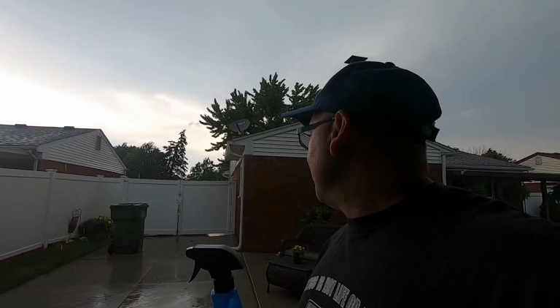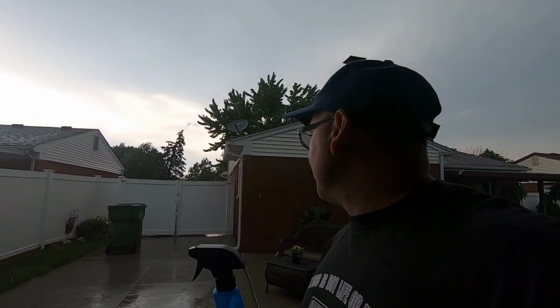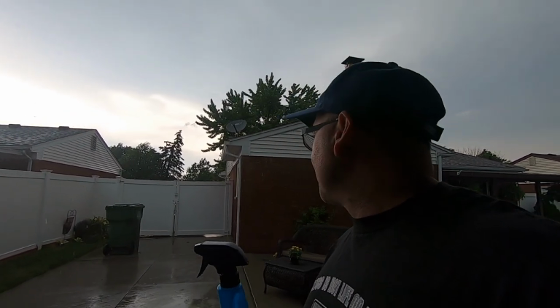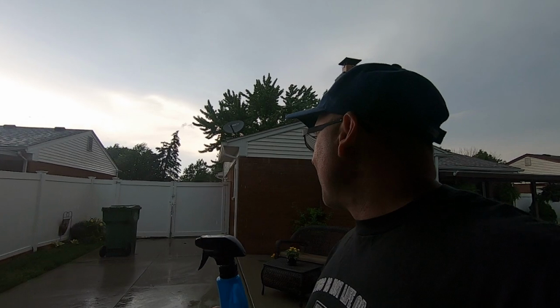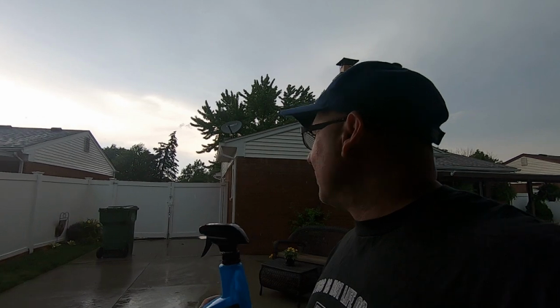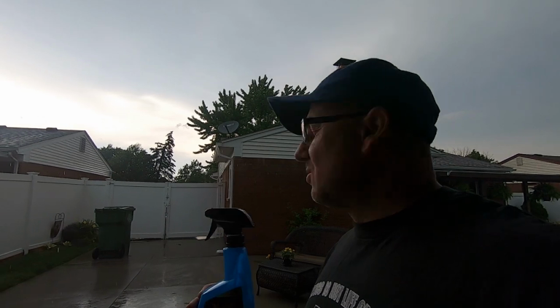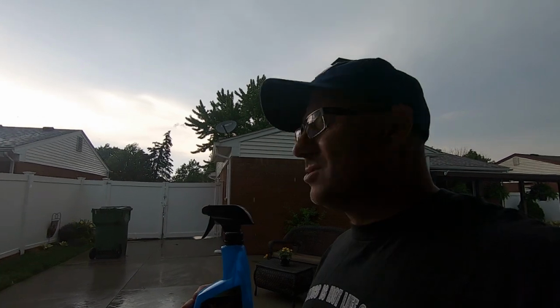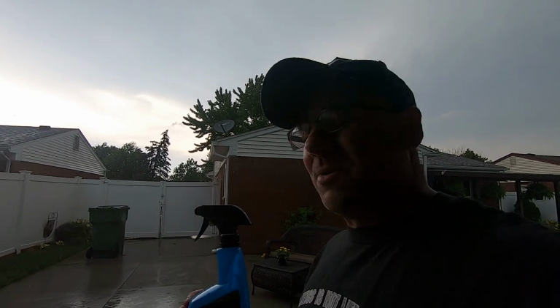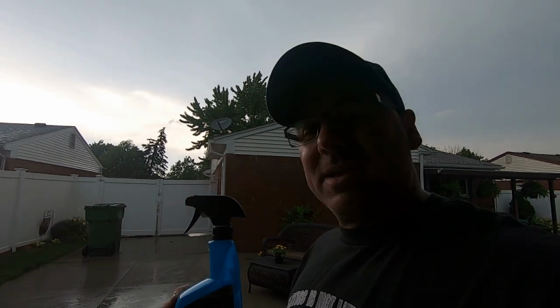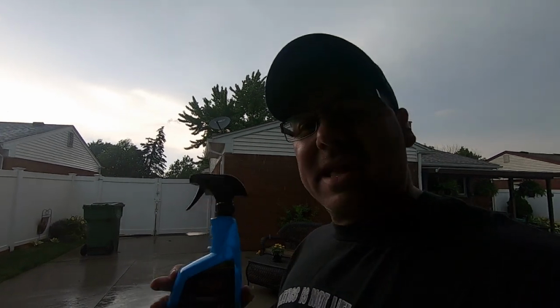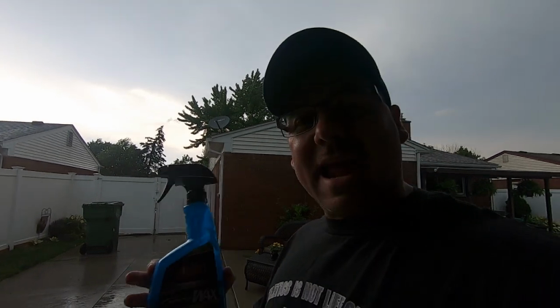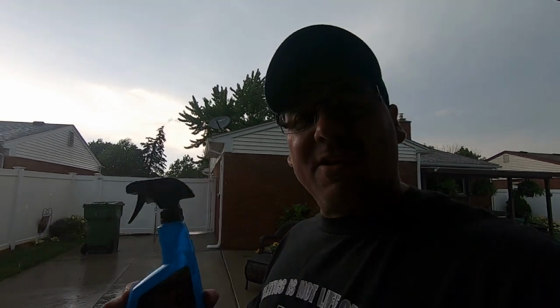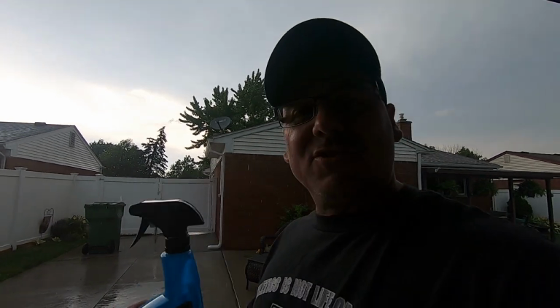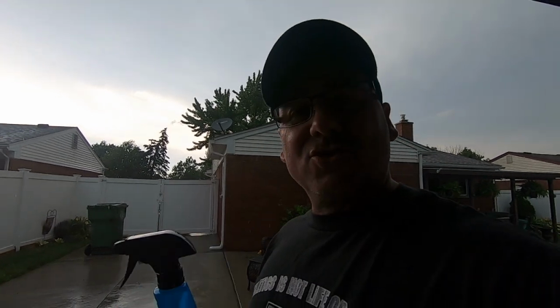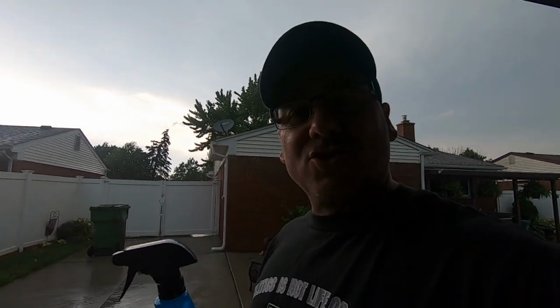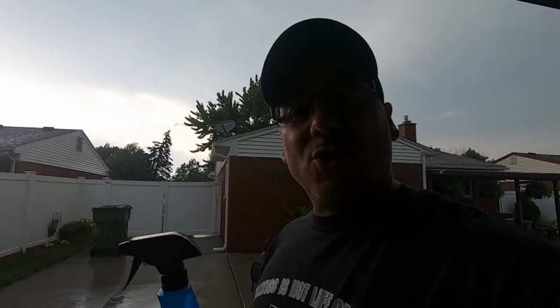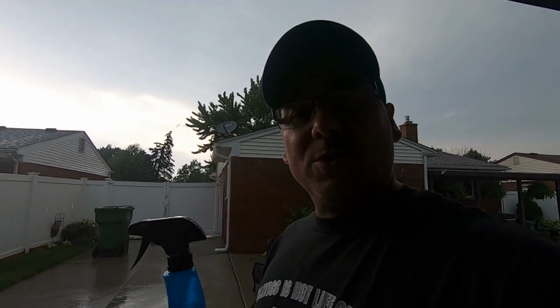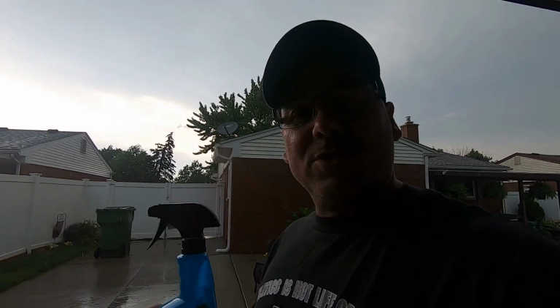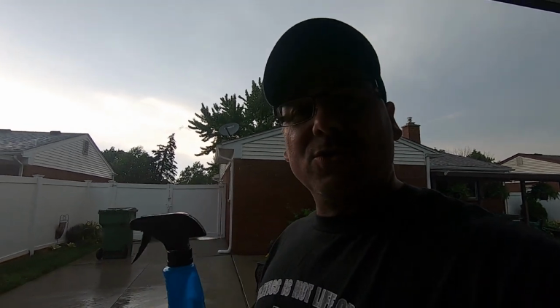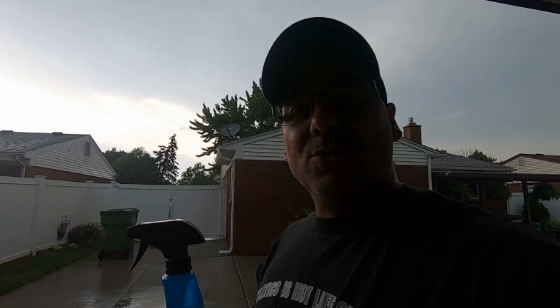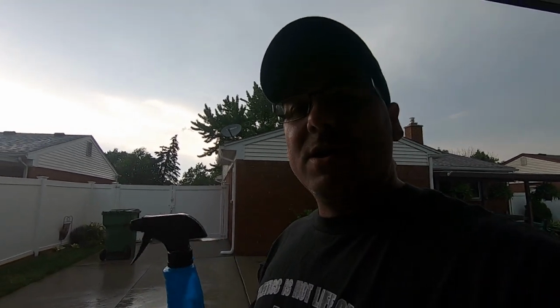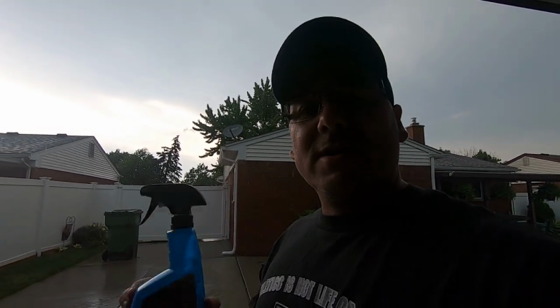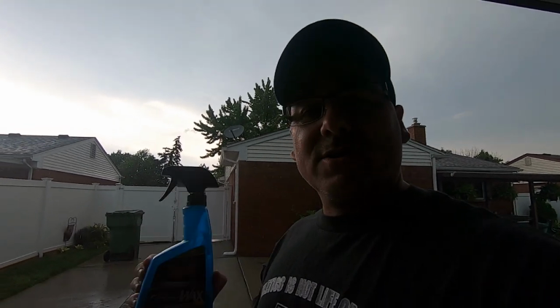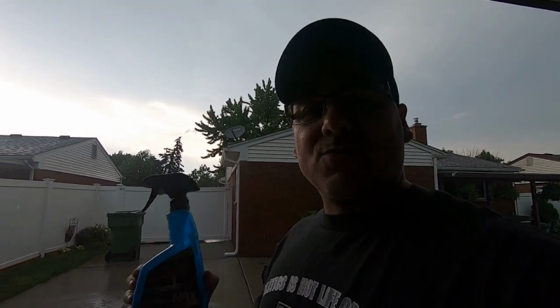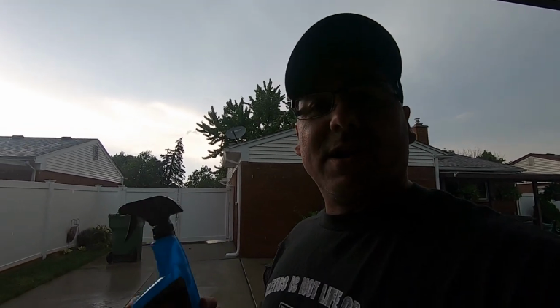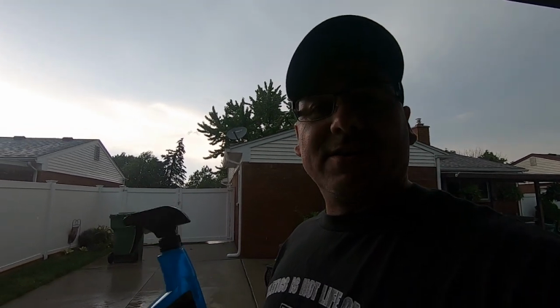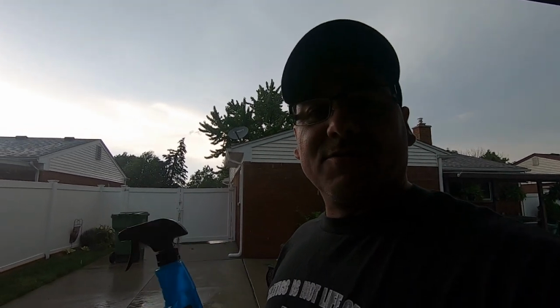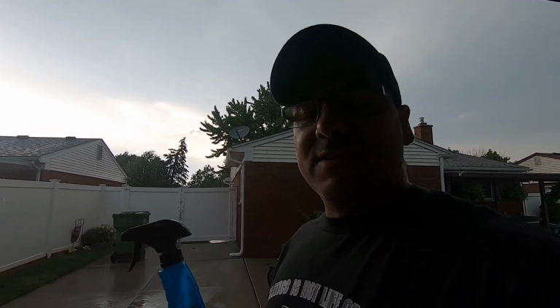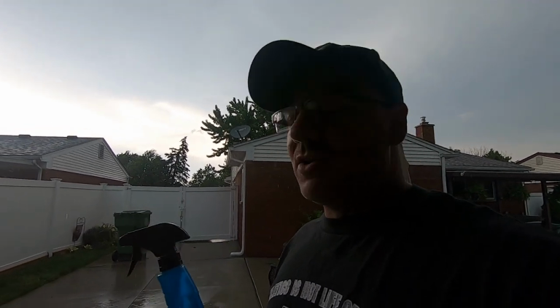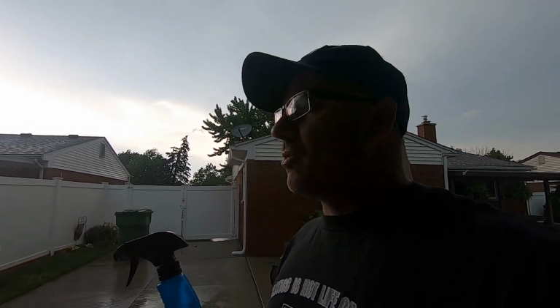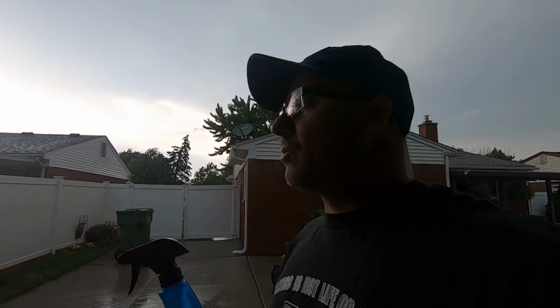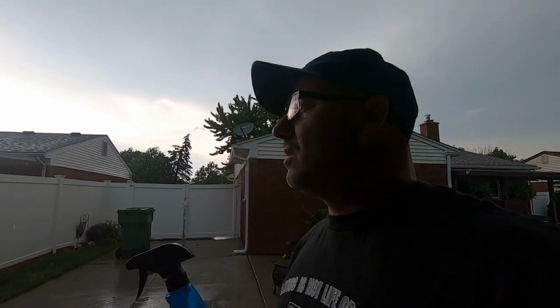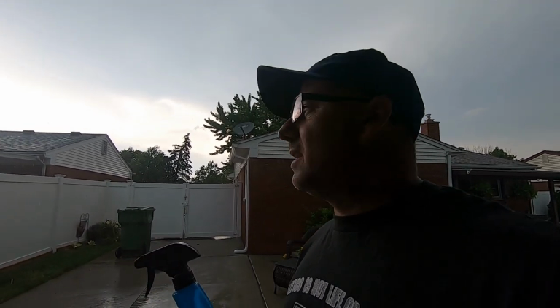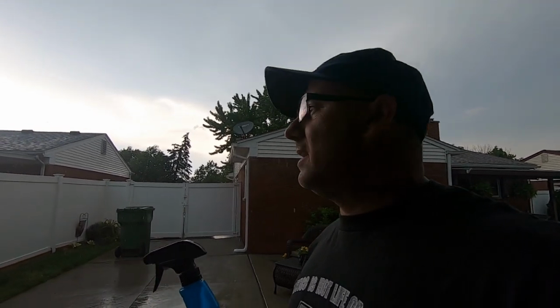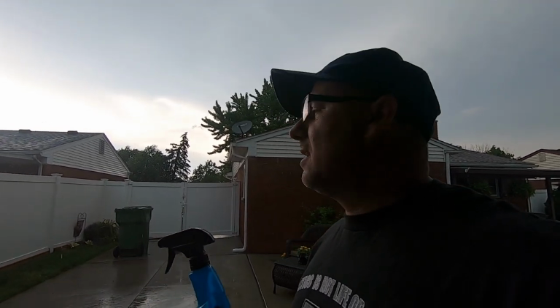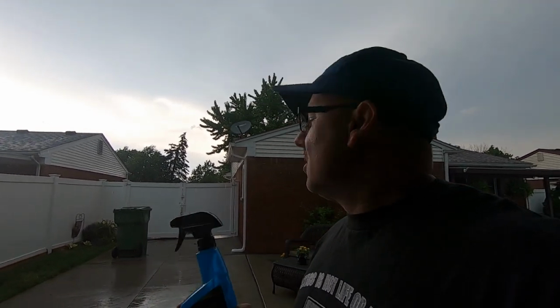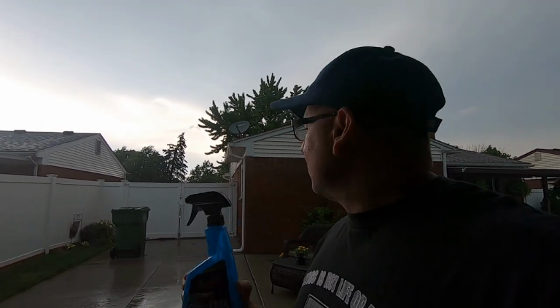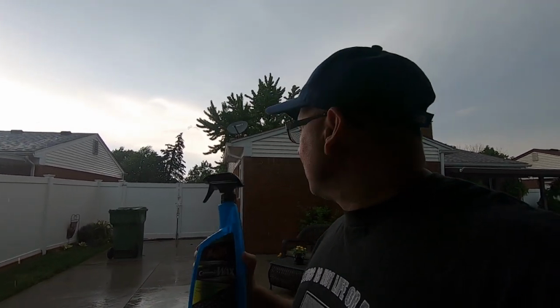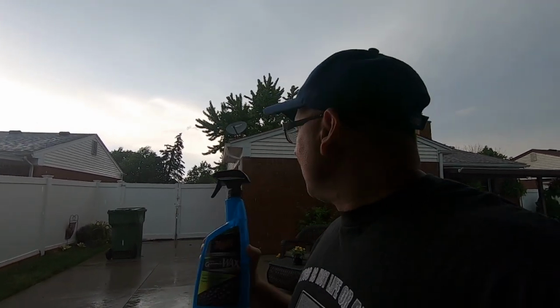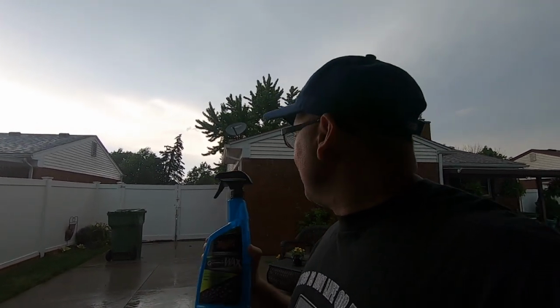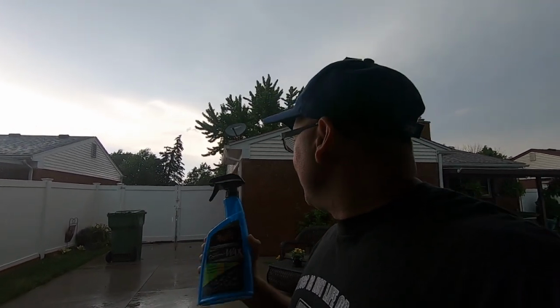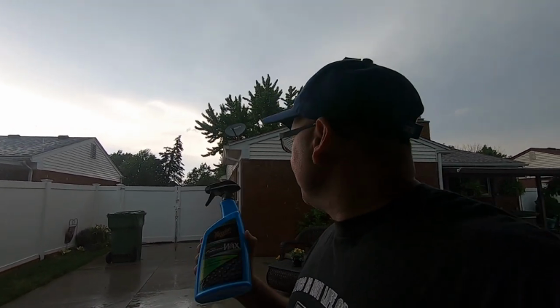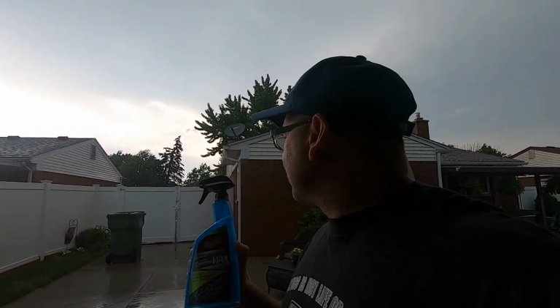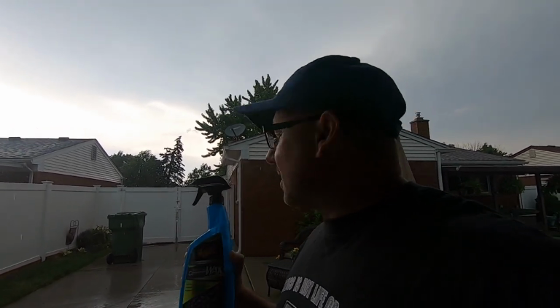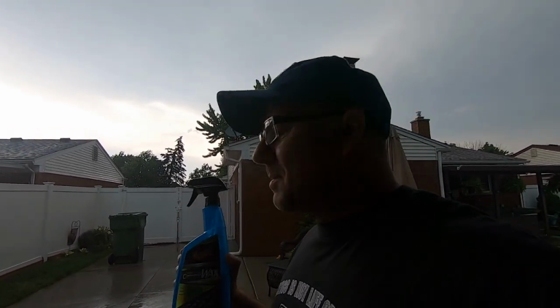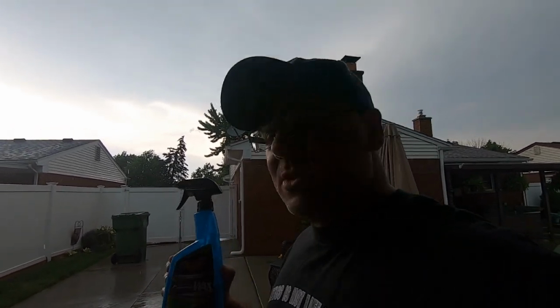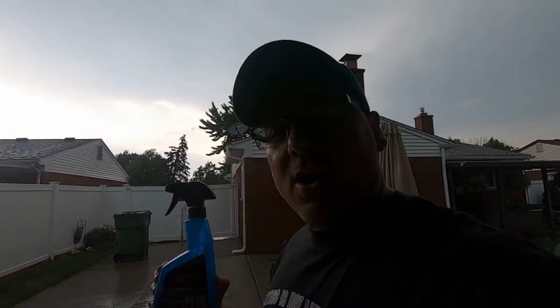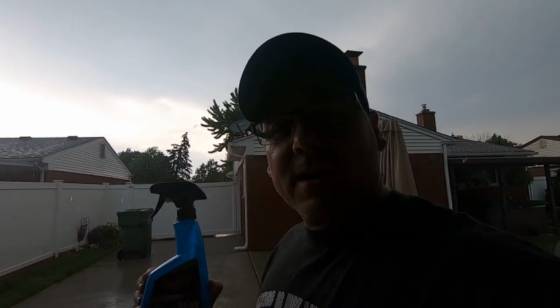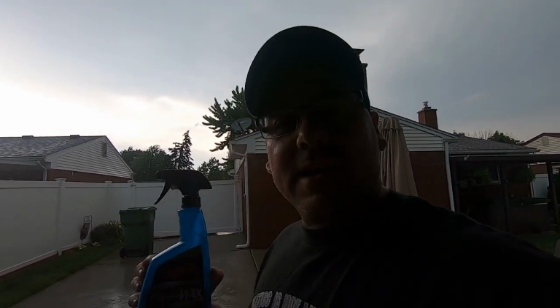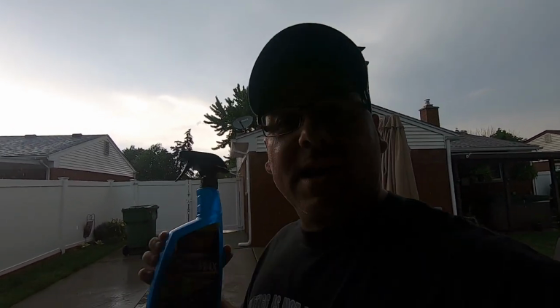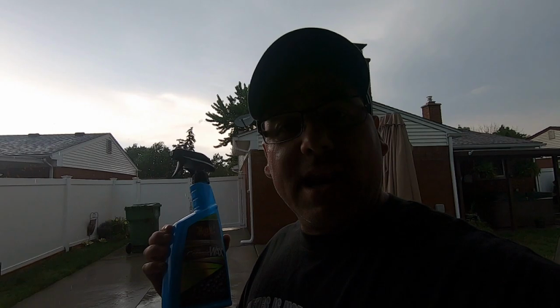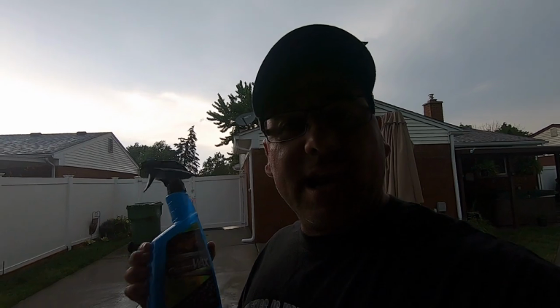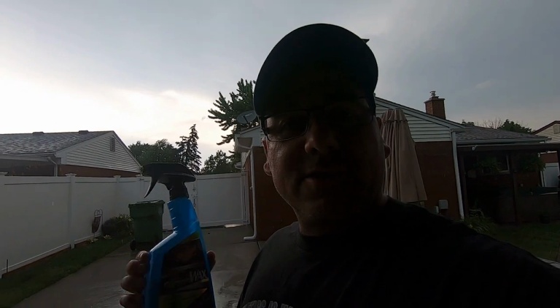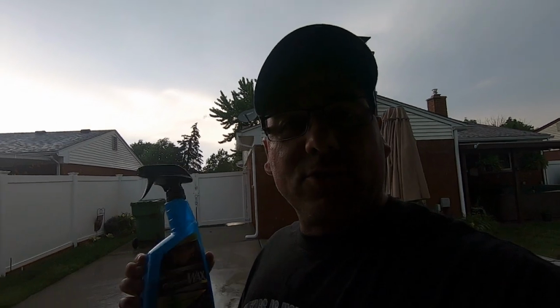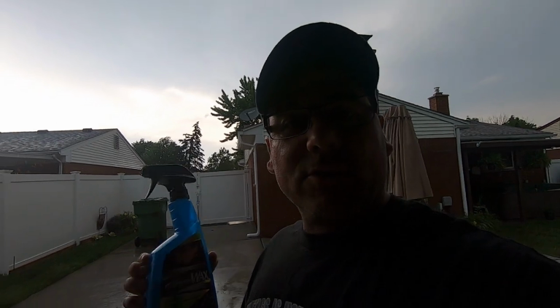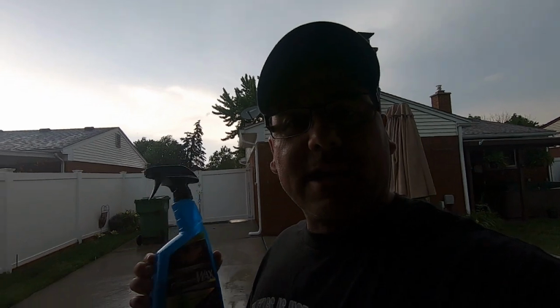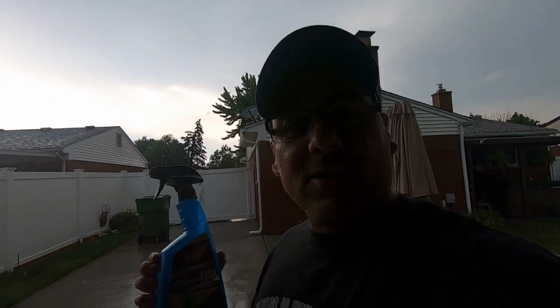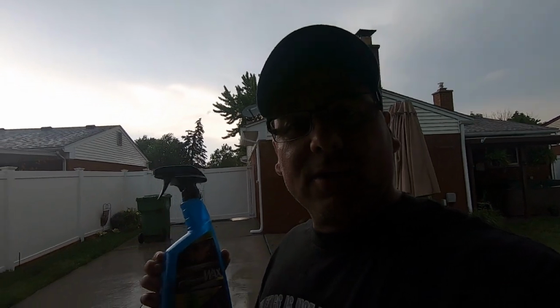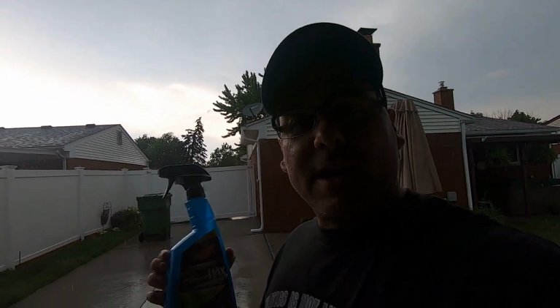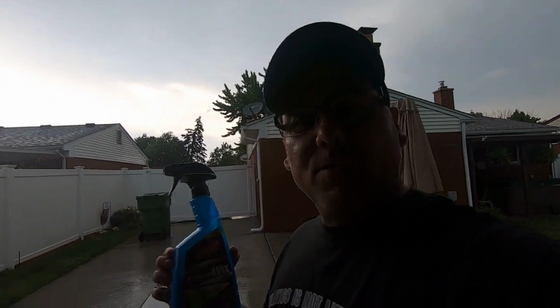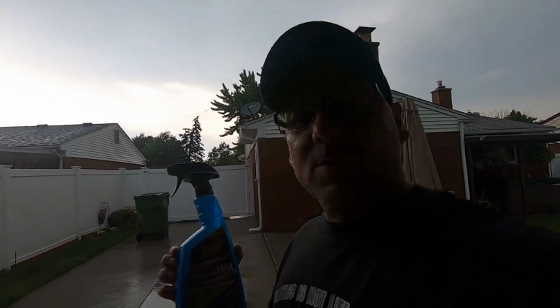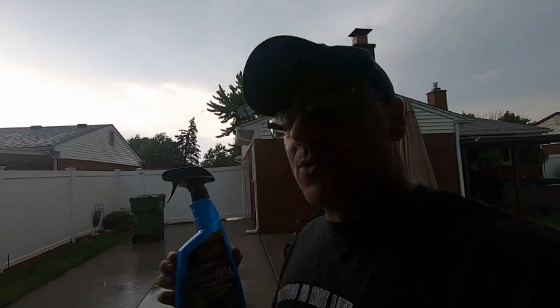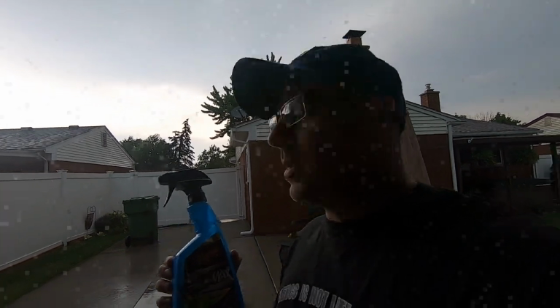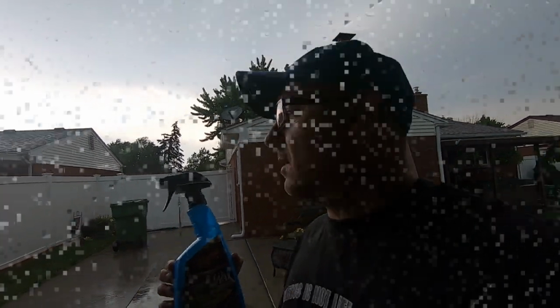We wanted to do something like an average joe would do — just someone who wants their vehicle clean. Let's go take a look at it.